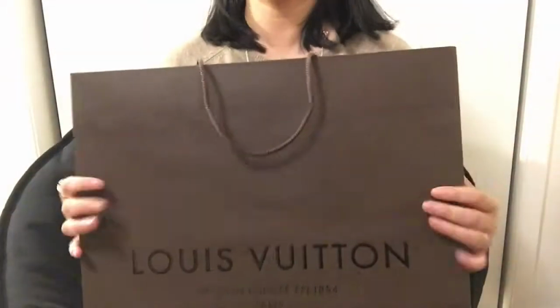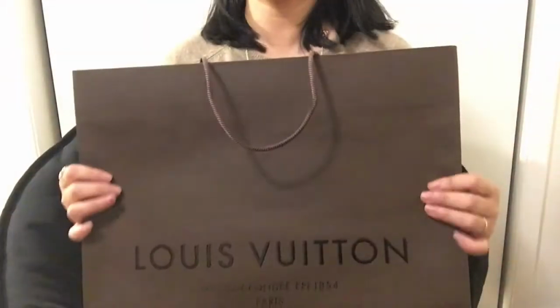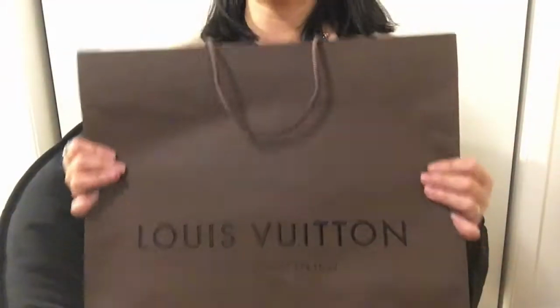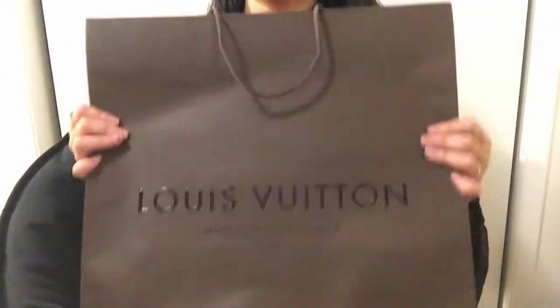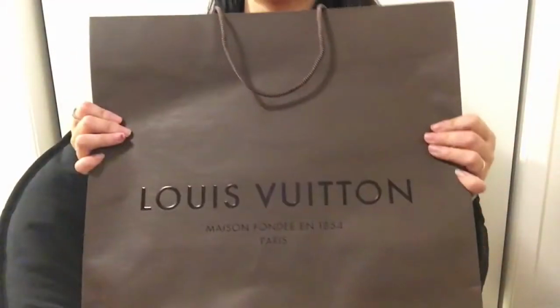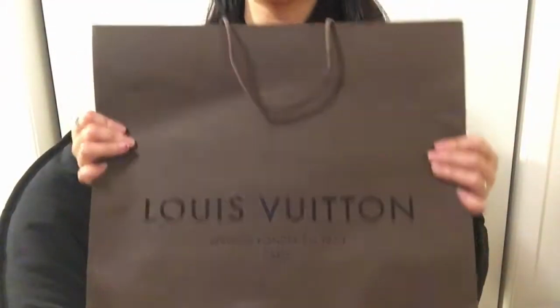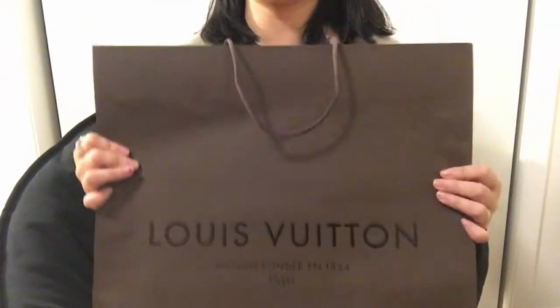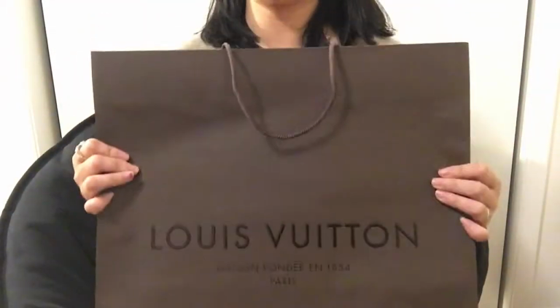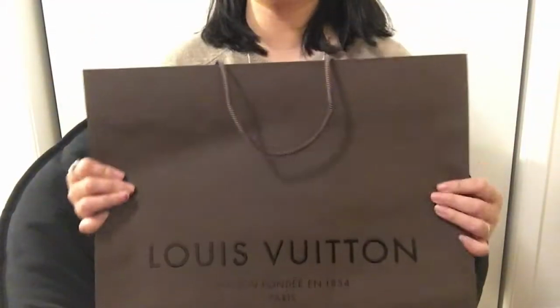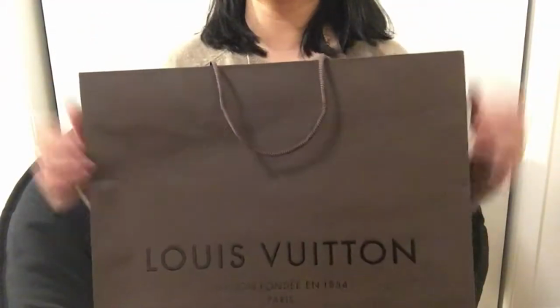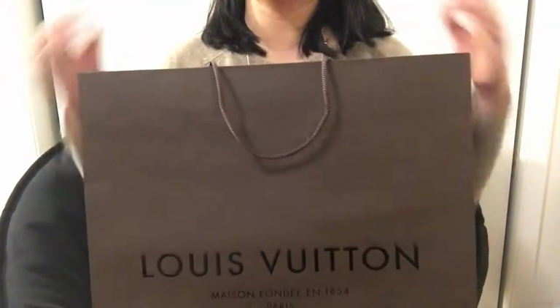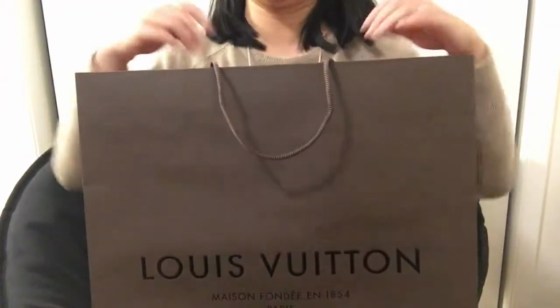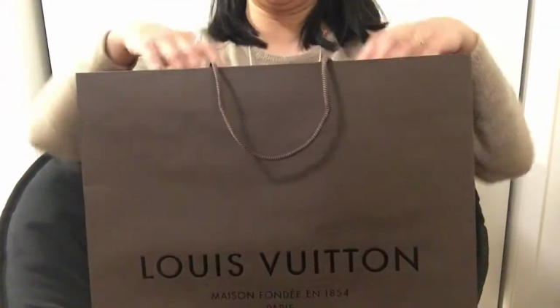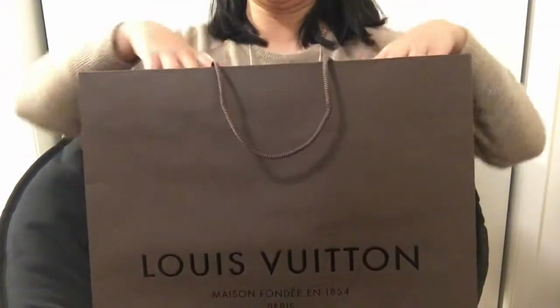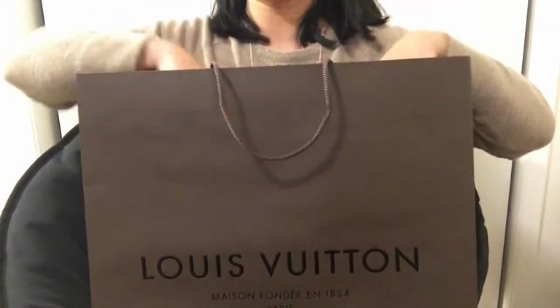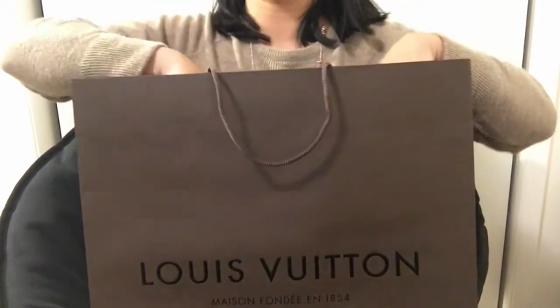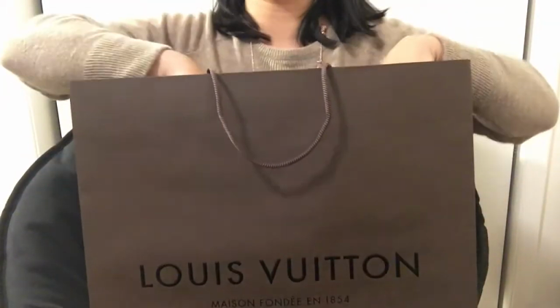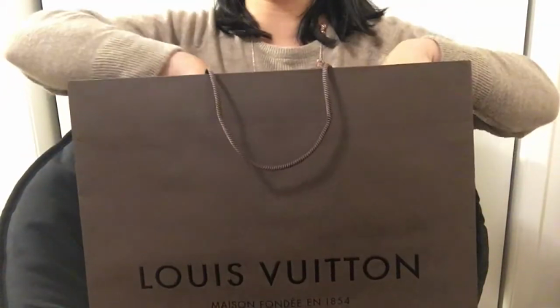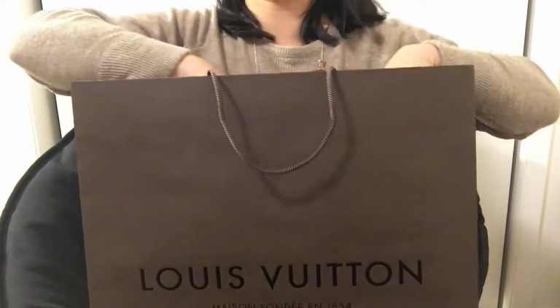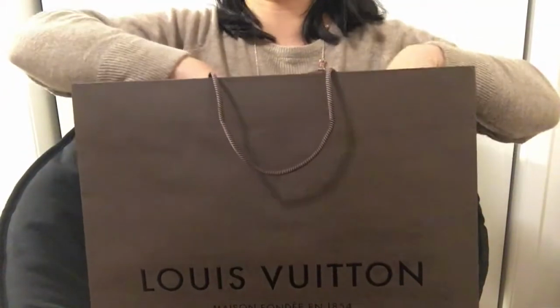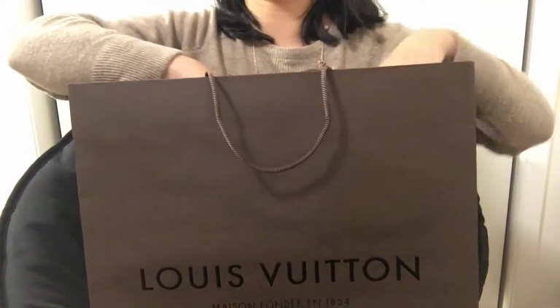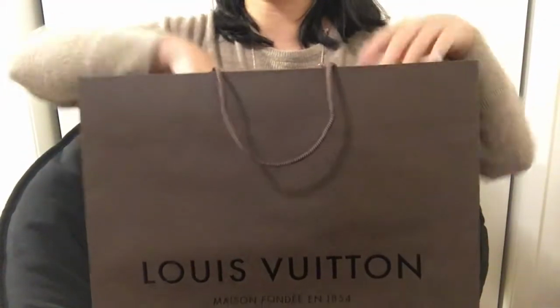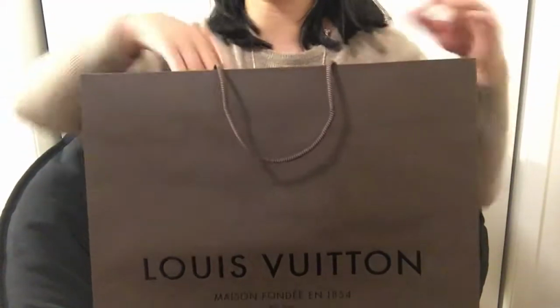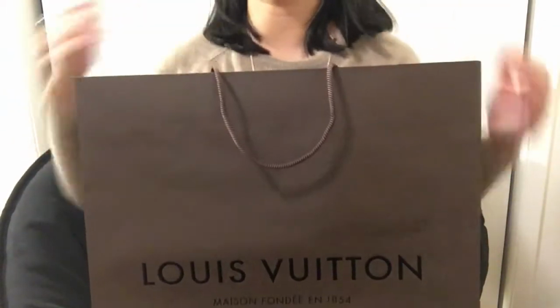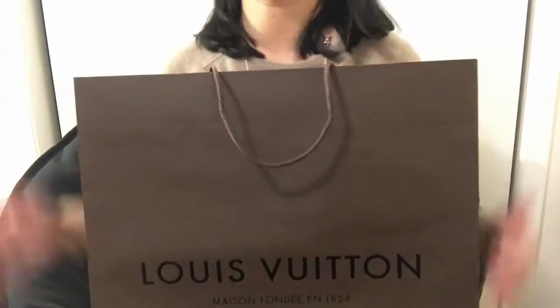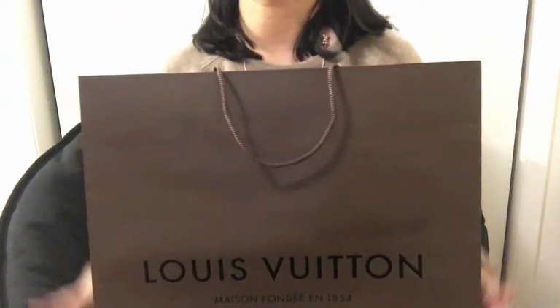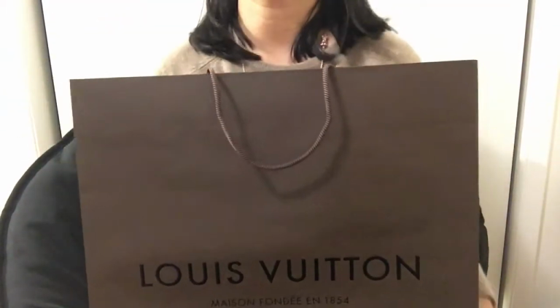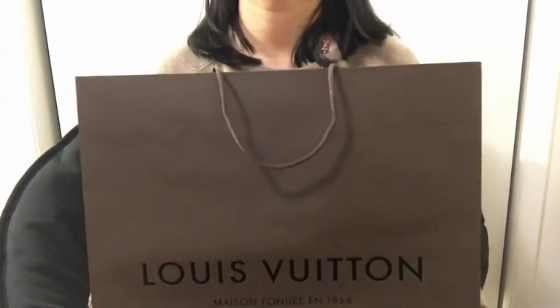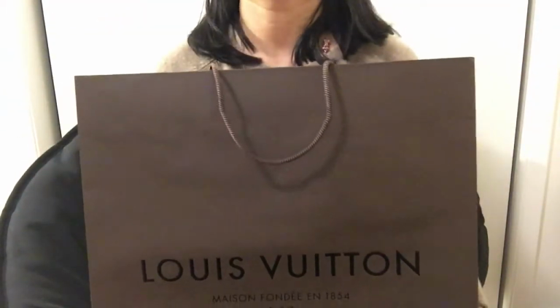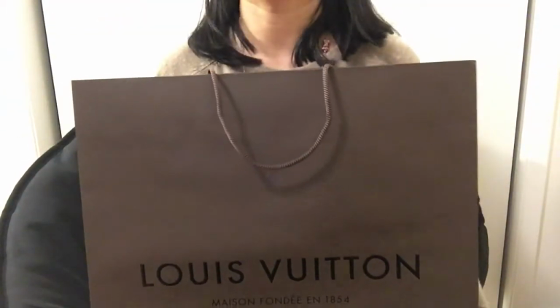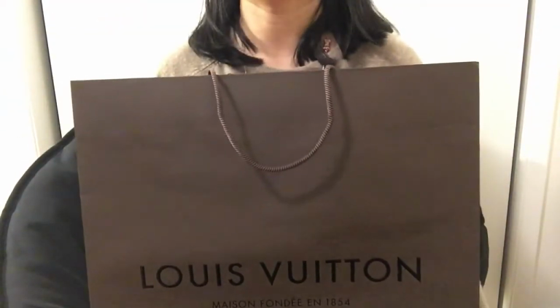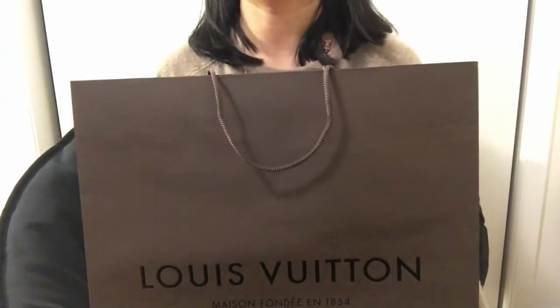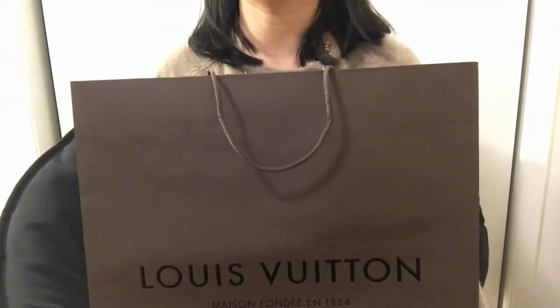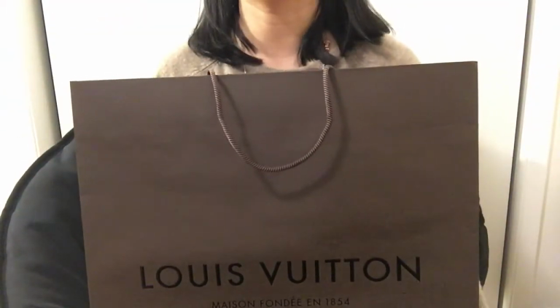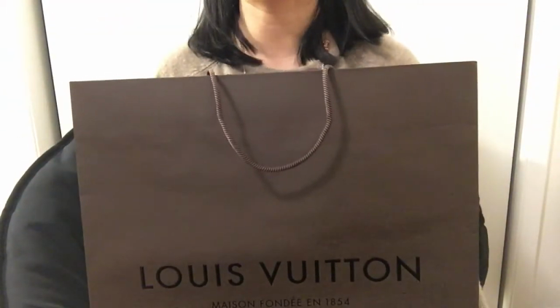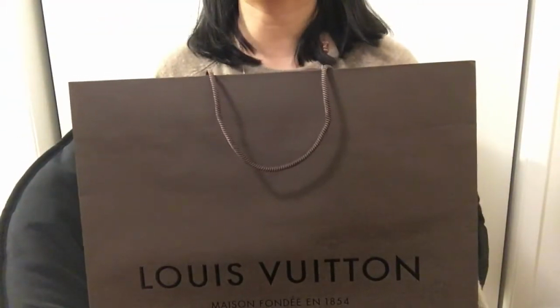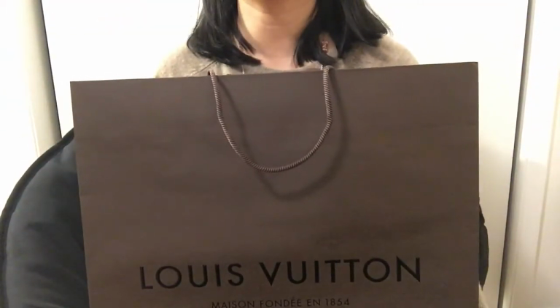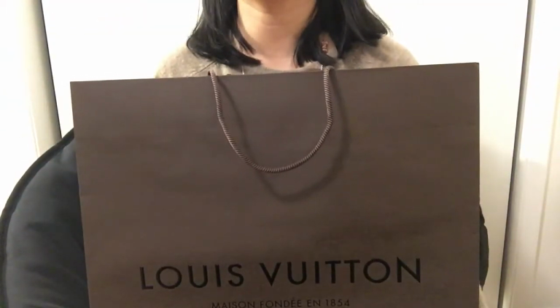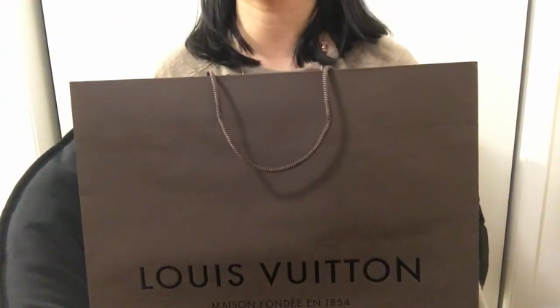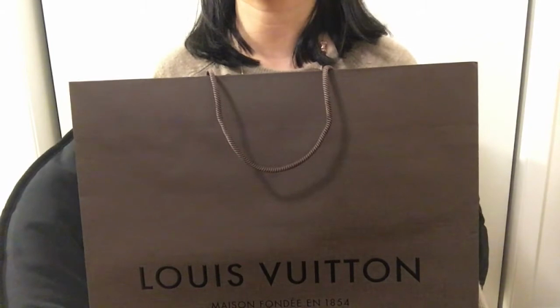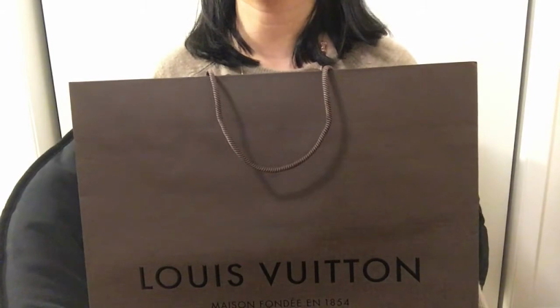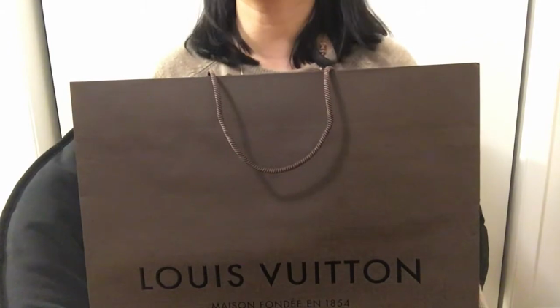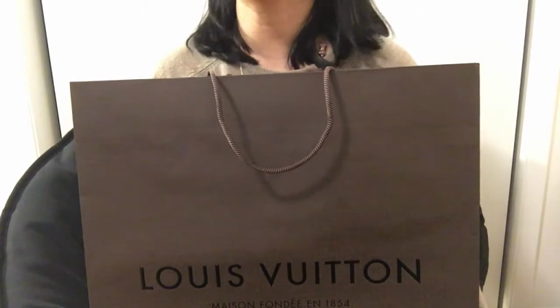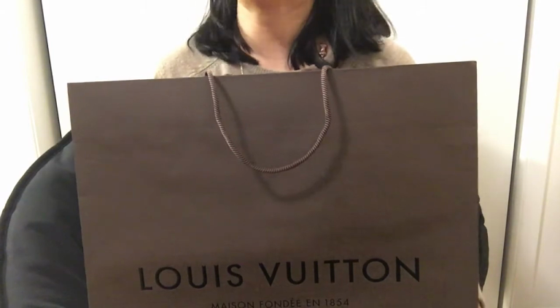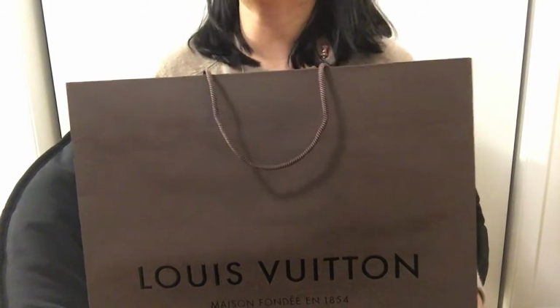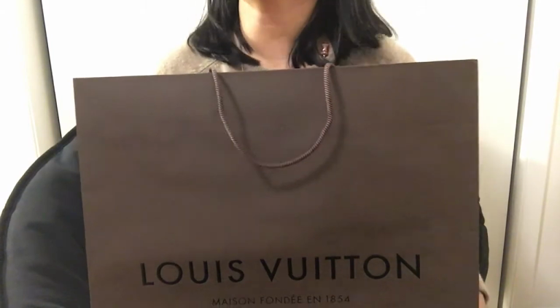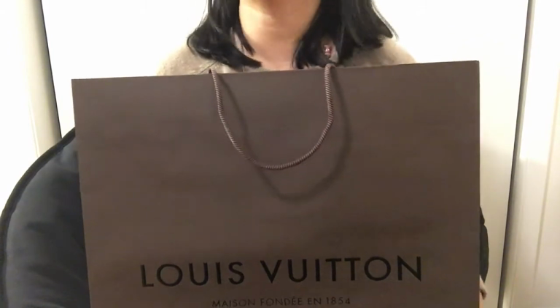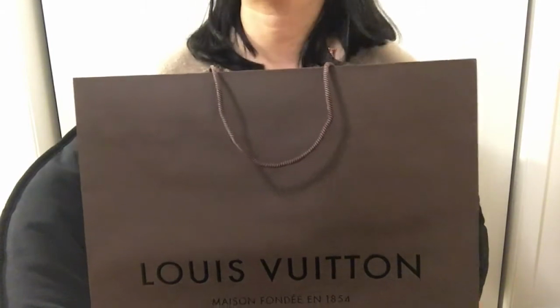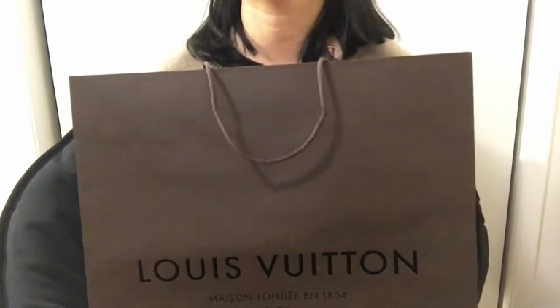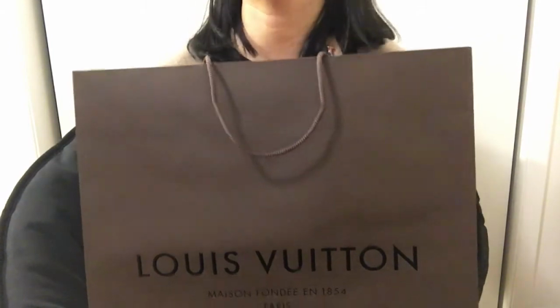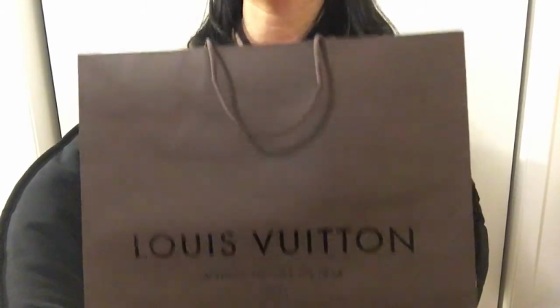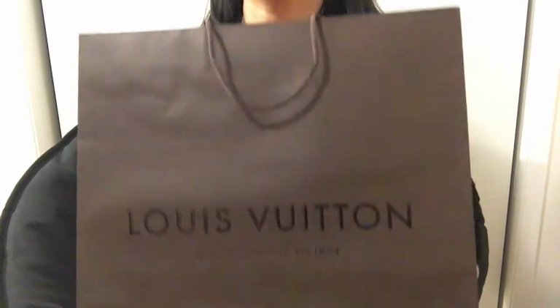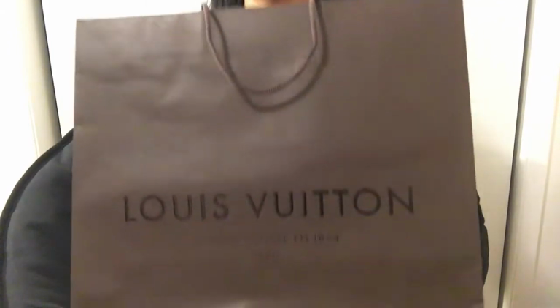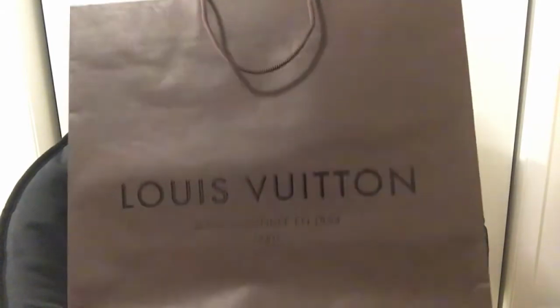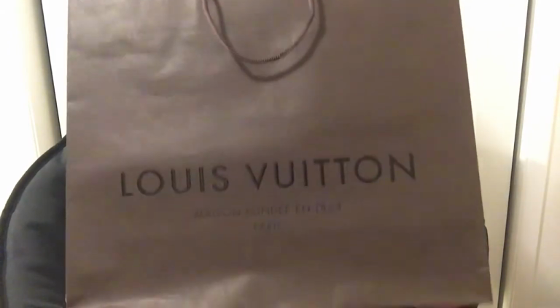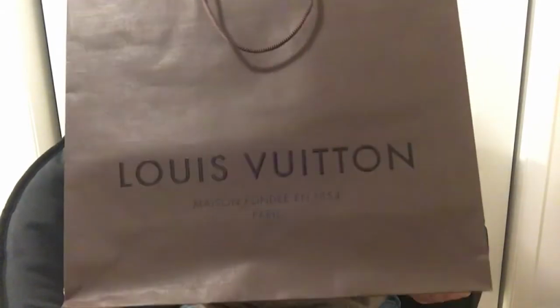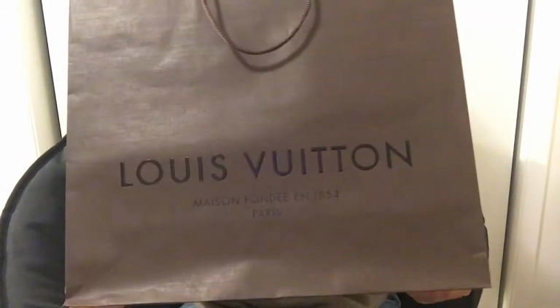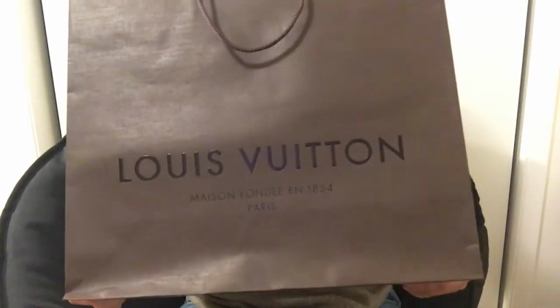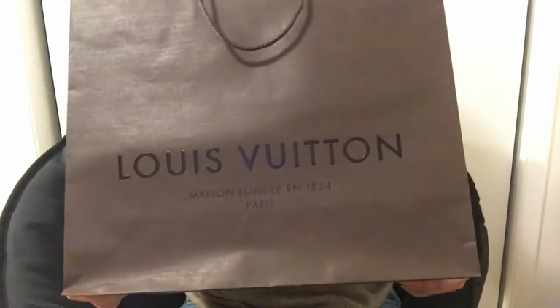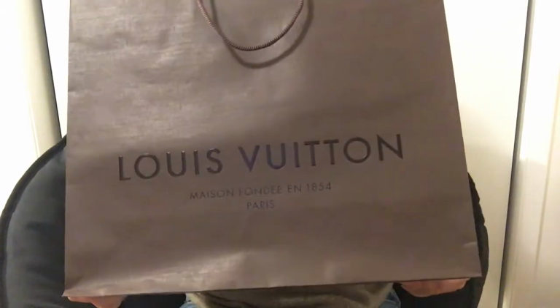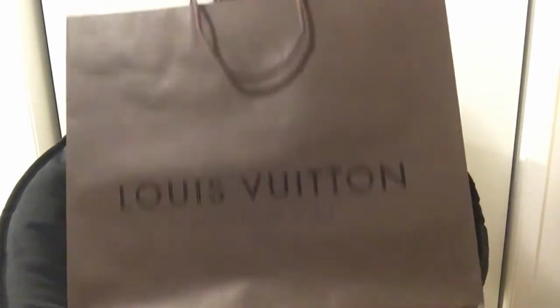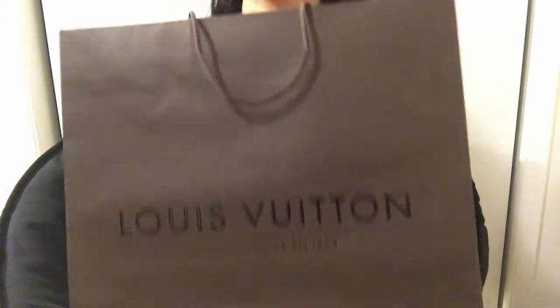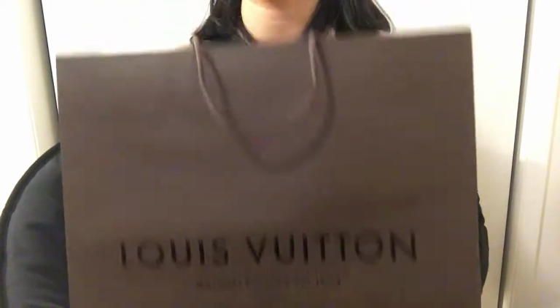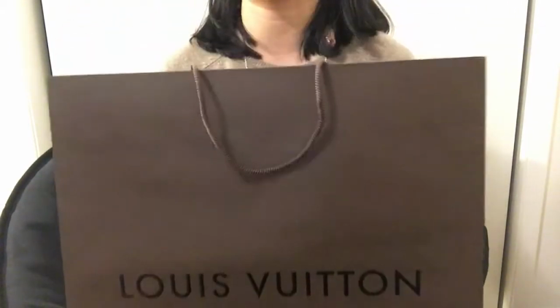Hello everyone, welcome to my channel. Today I'm very excited to unbox my new bag with you.